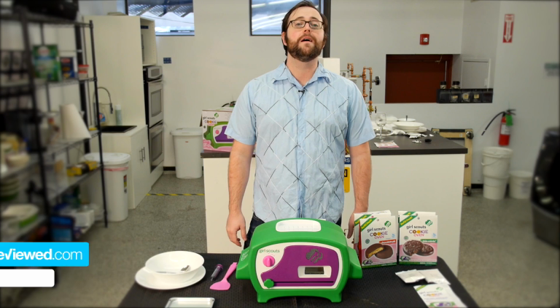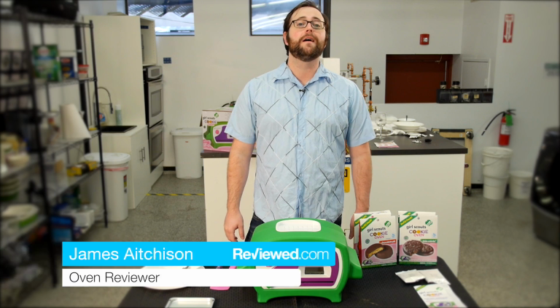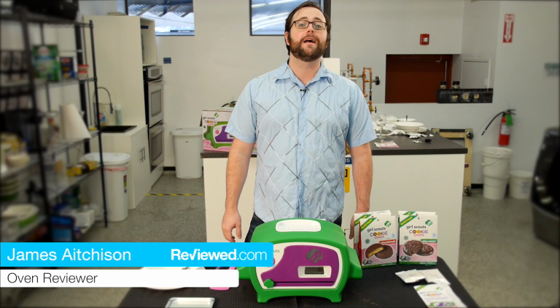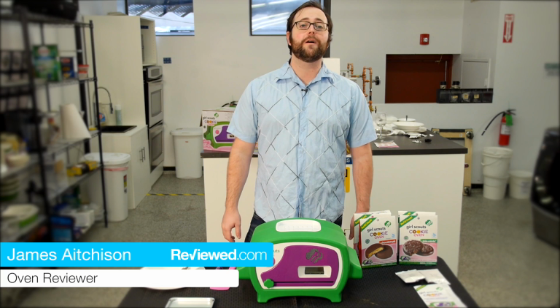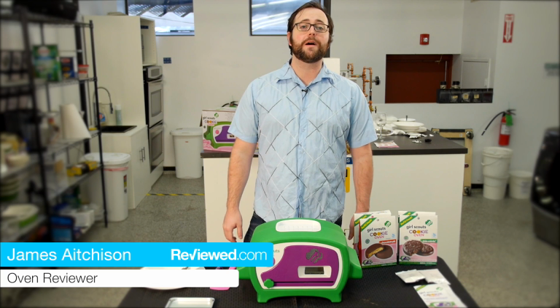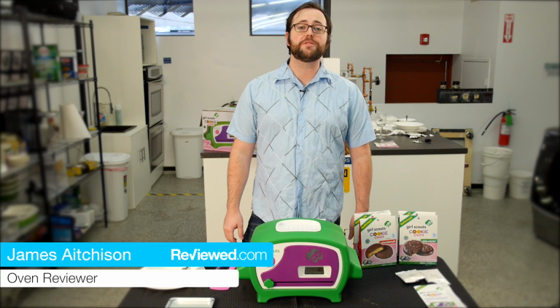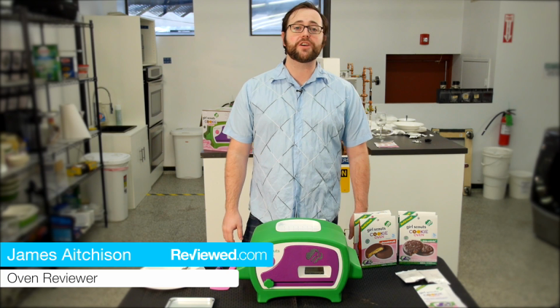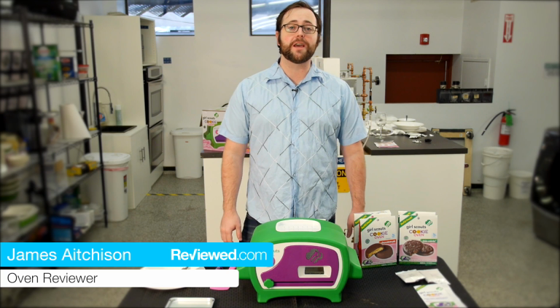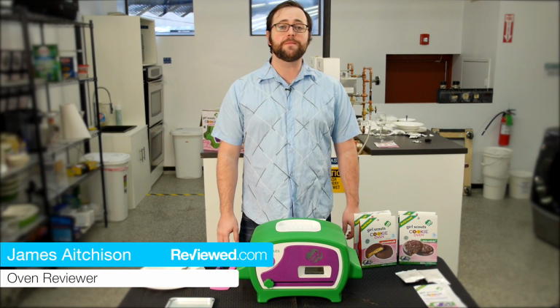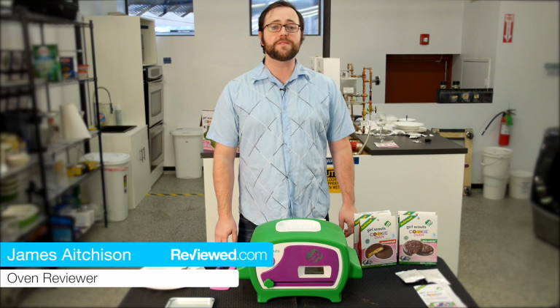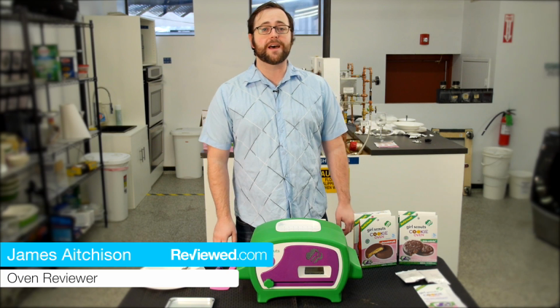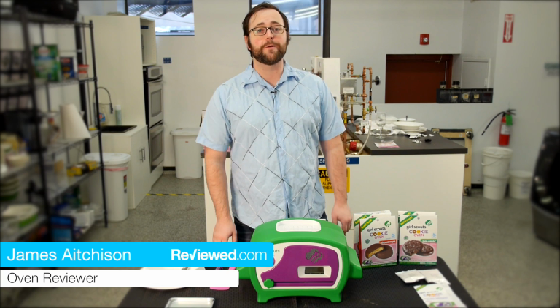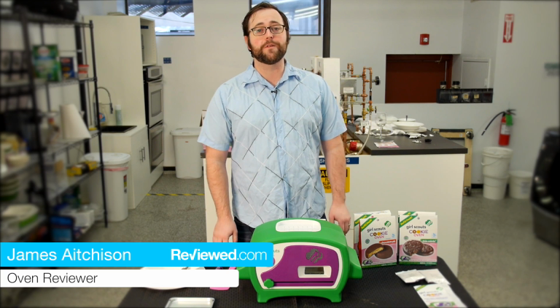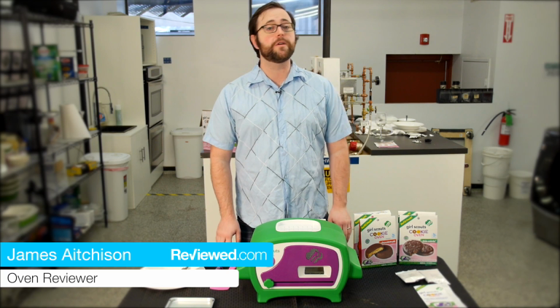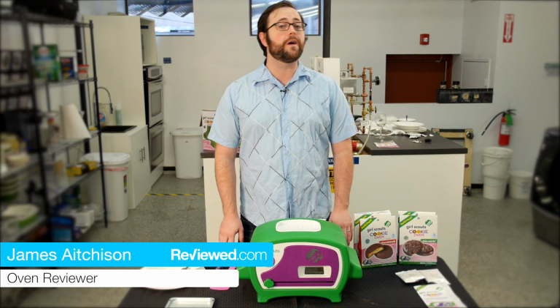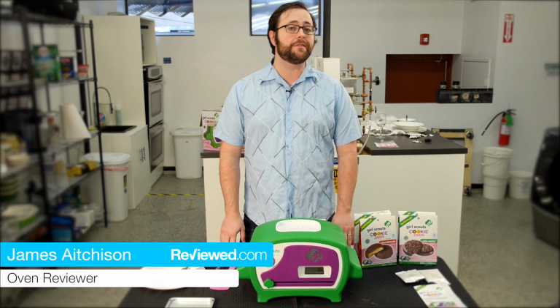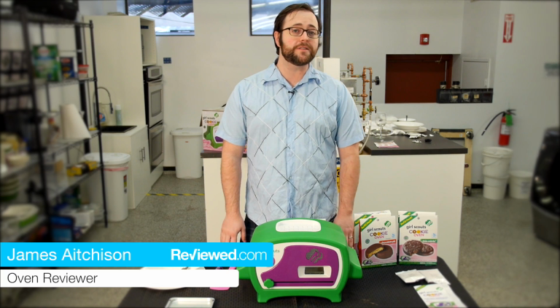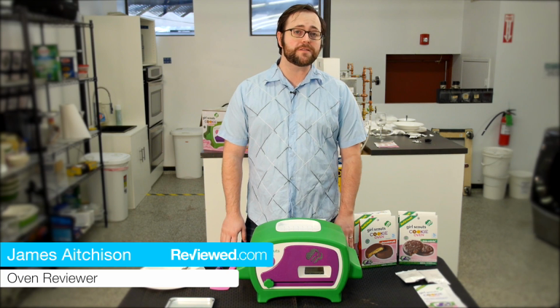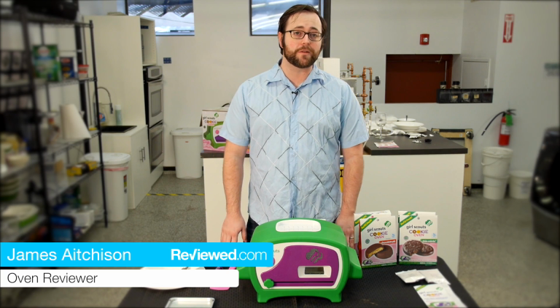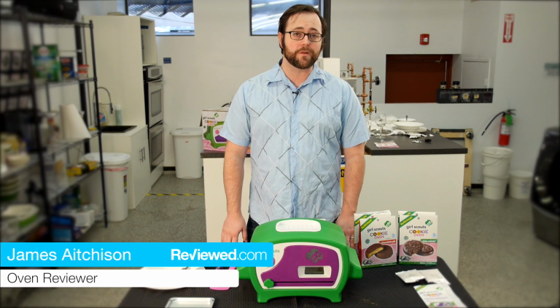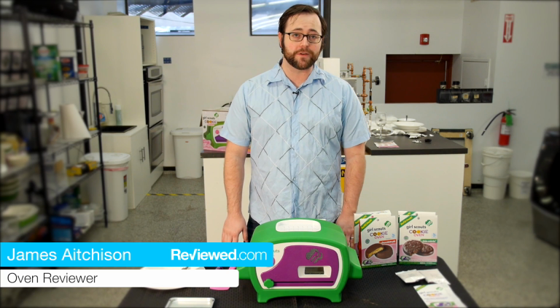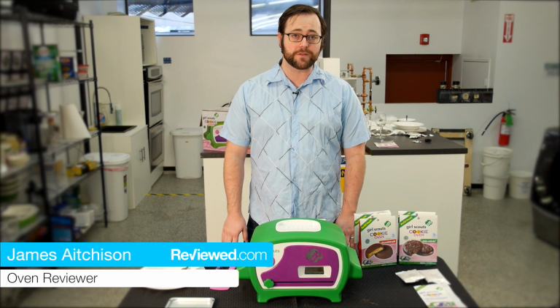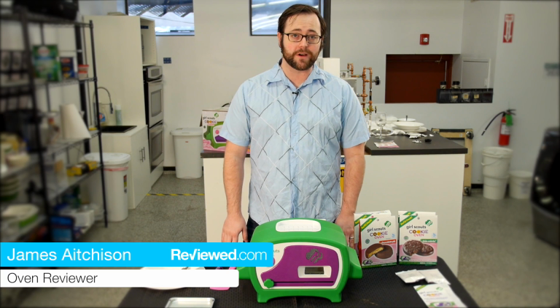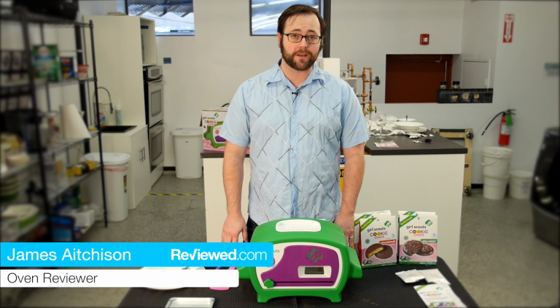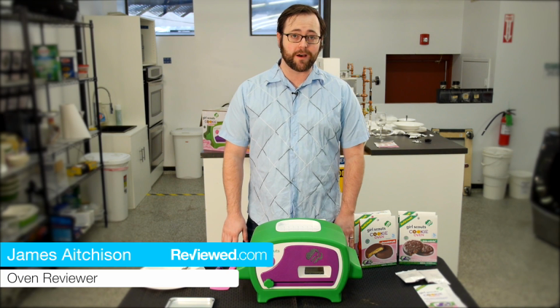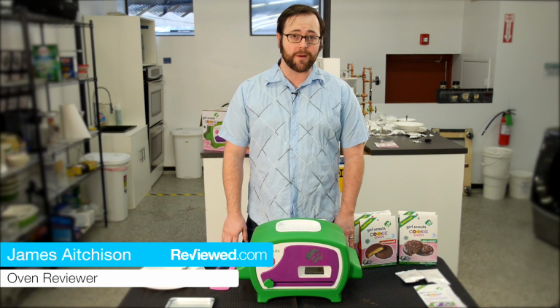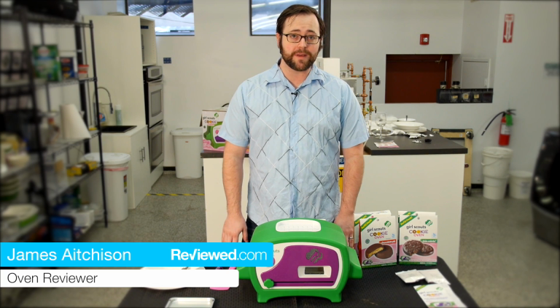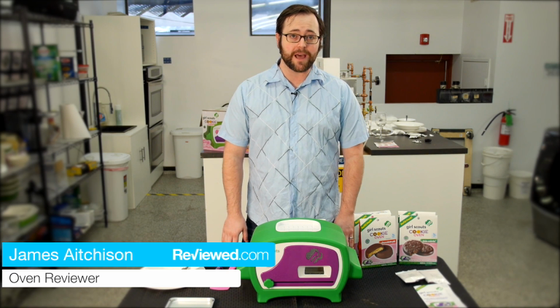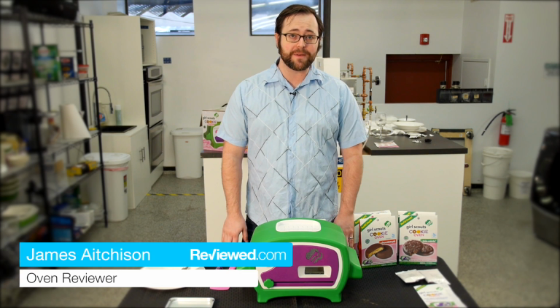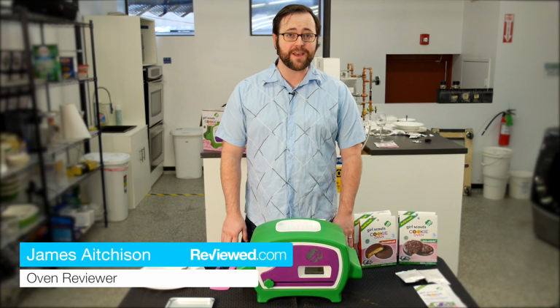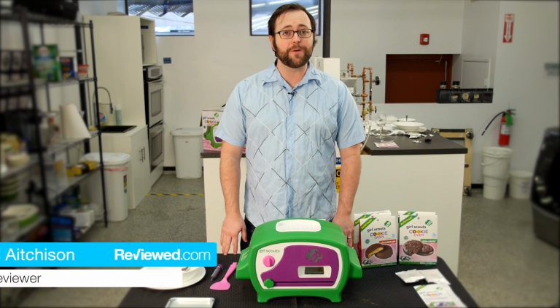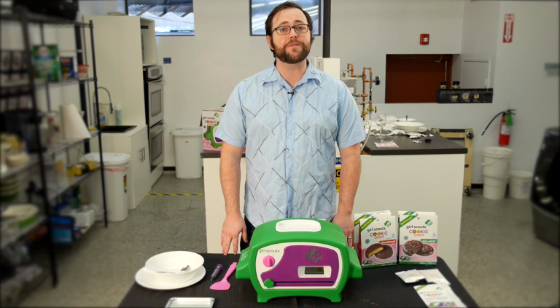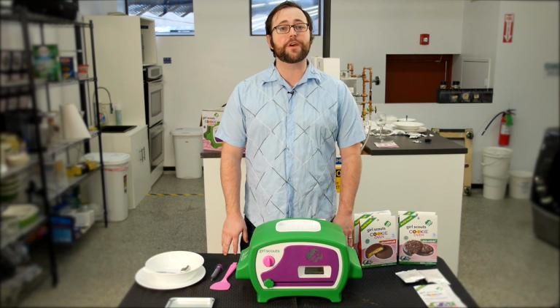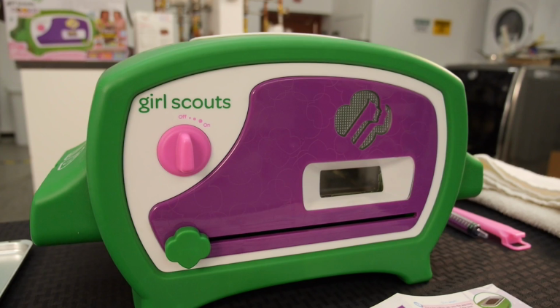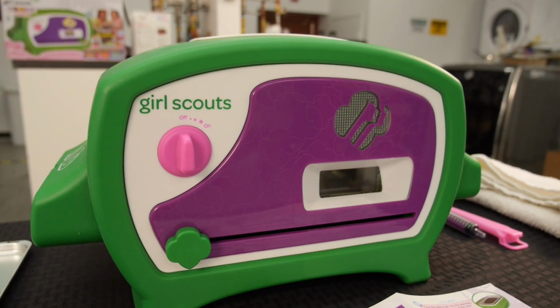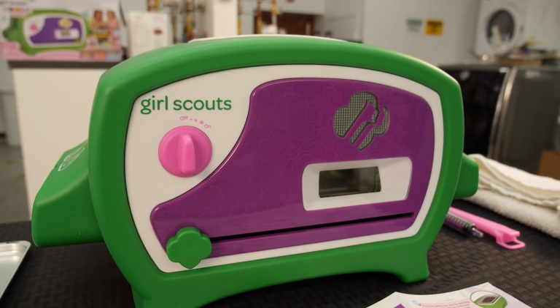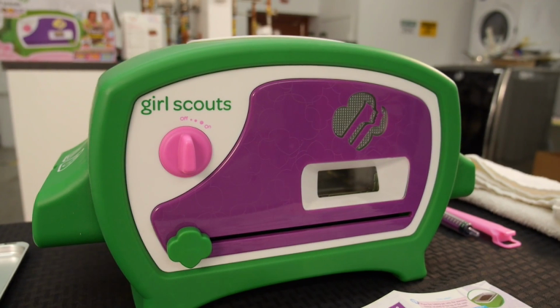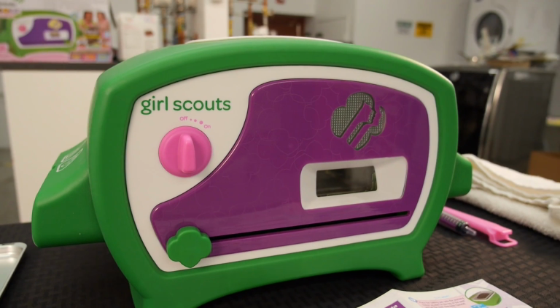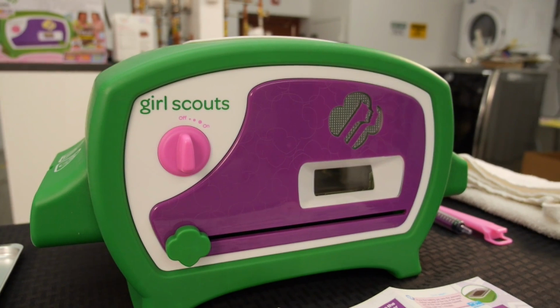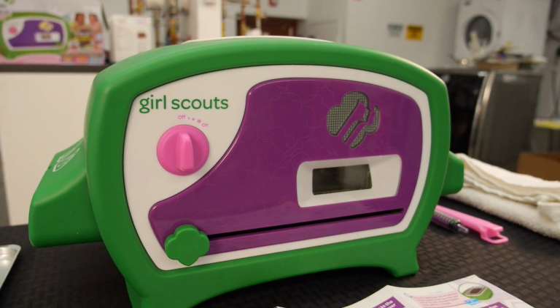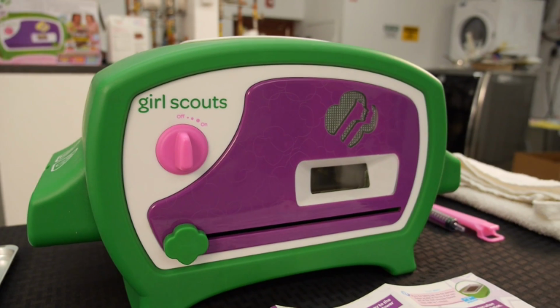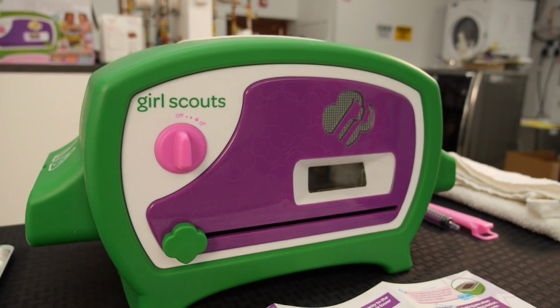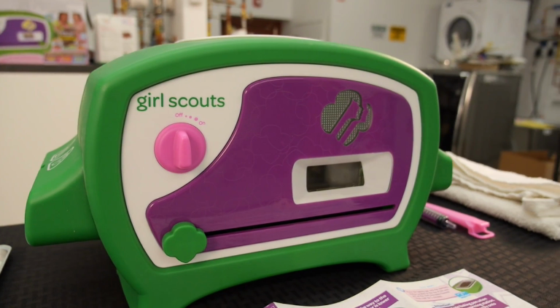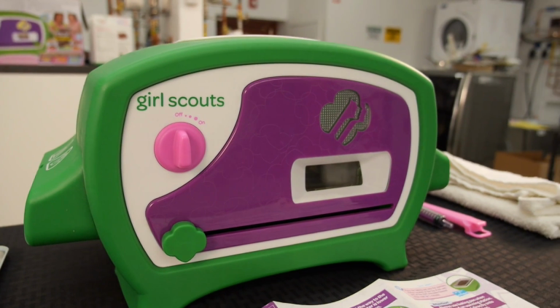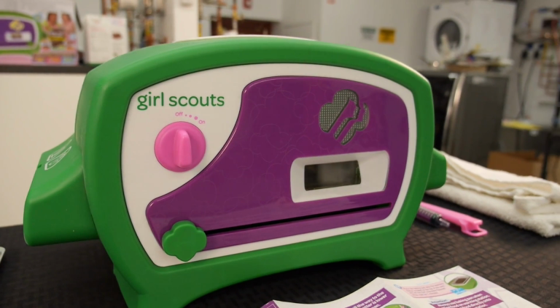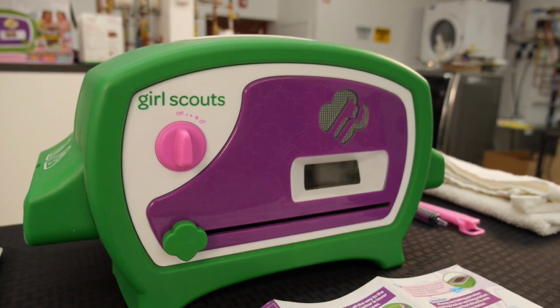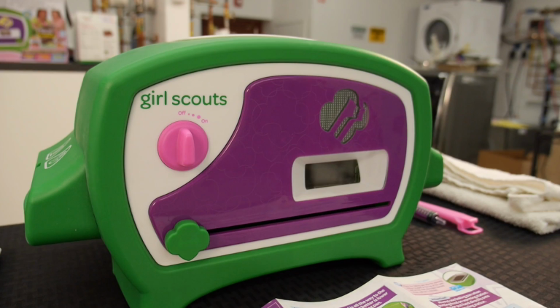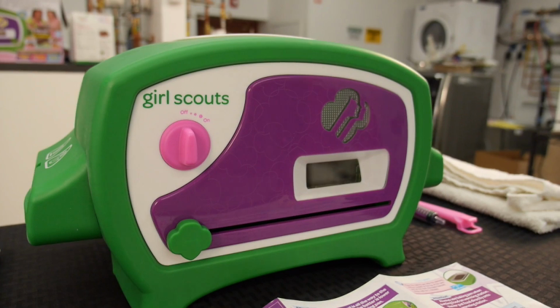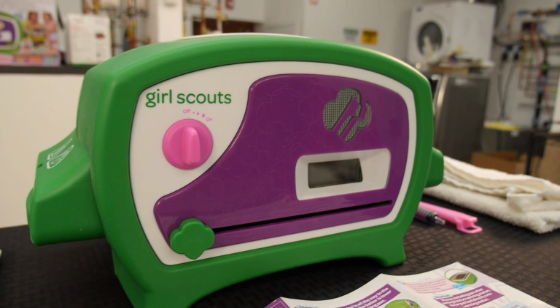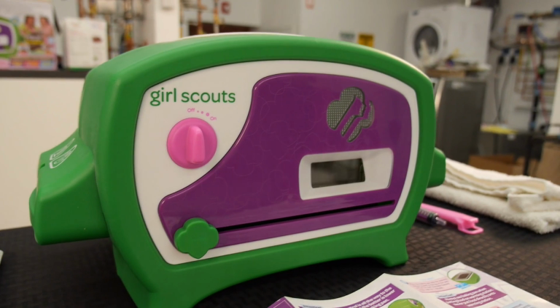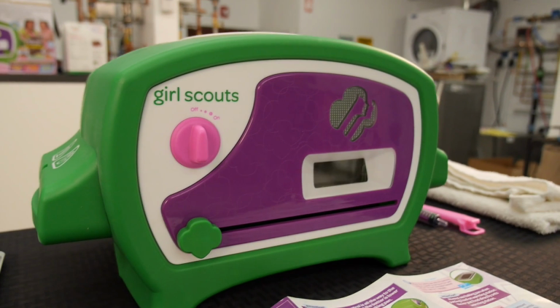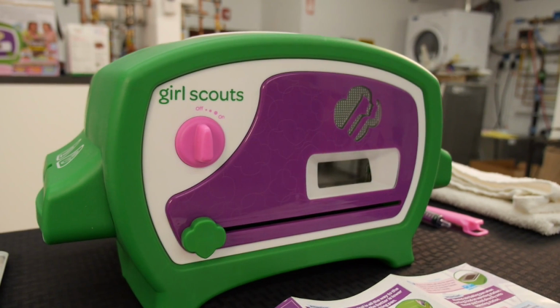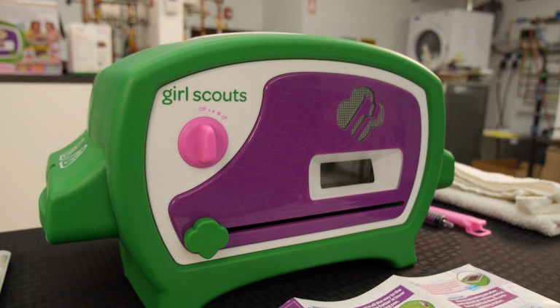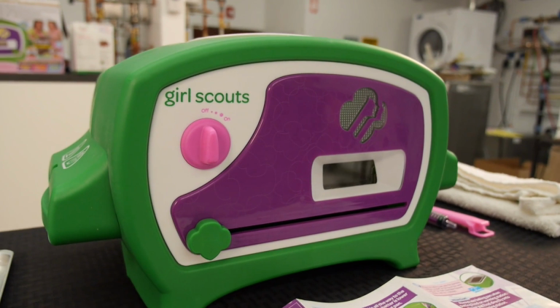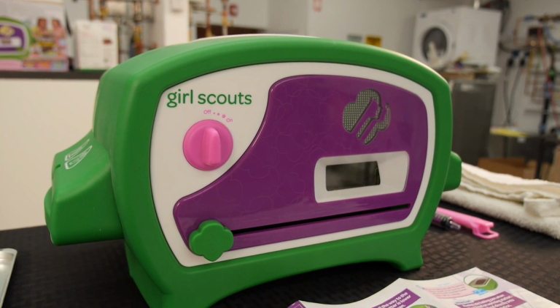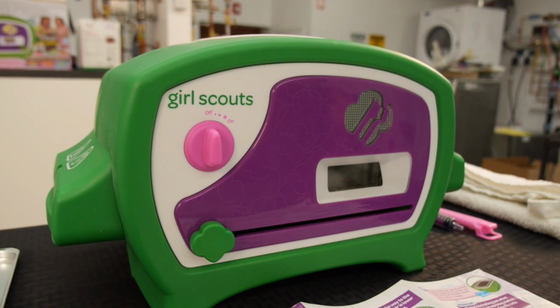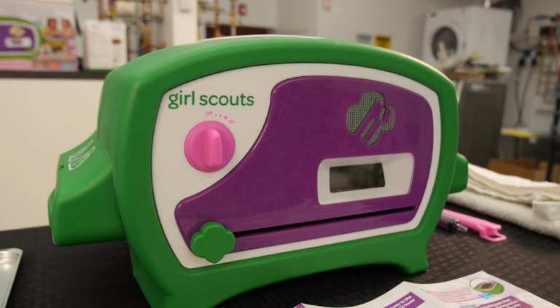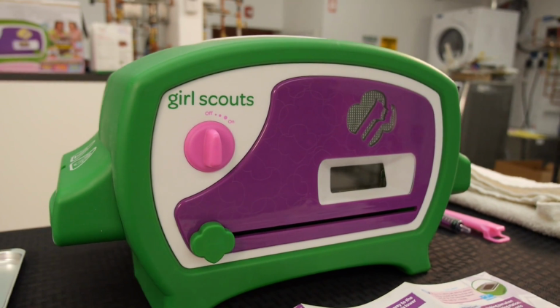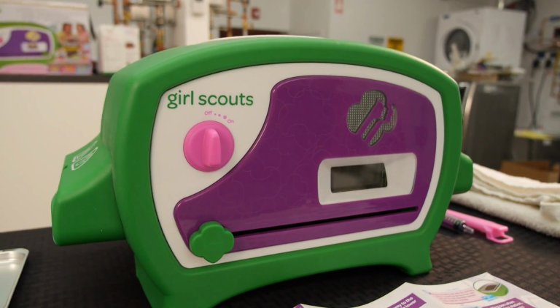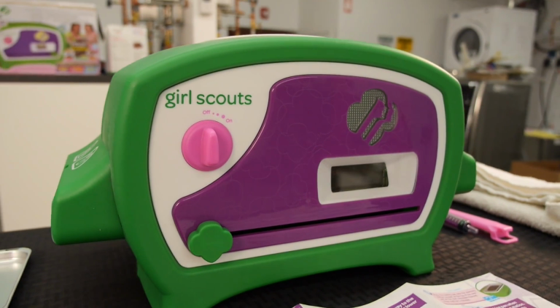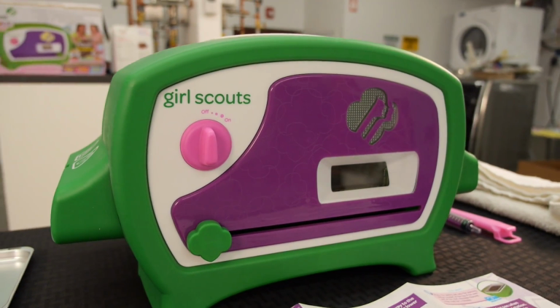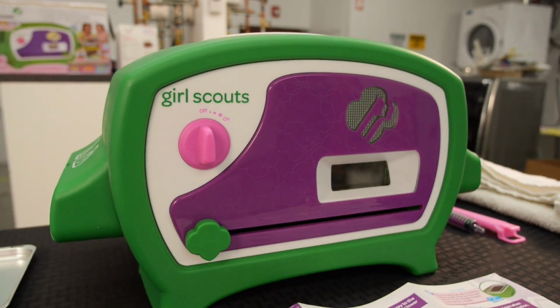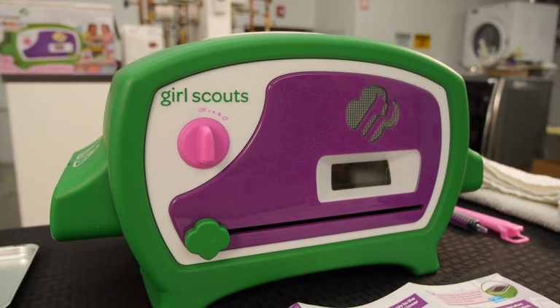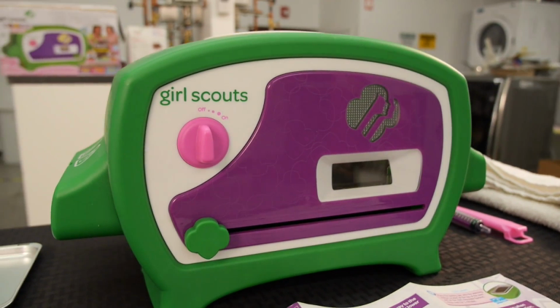Hello, I'm James. I review ovens for review.com and I'm here with the Girl Scout cookie oven model 50301.